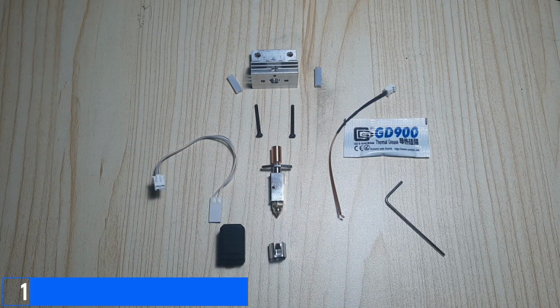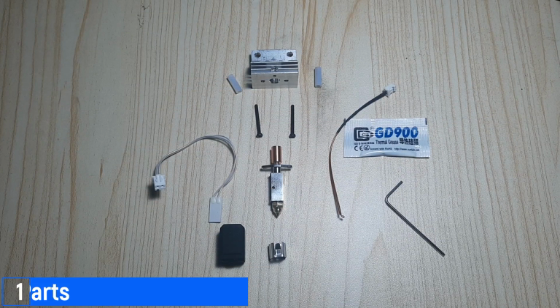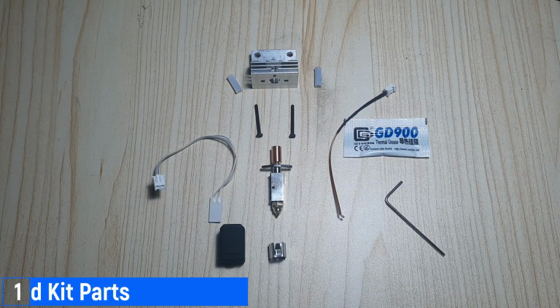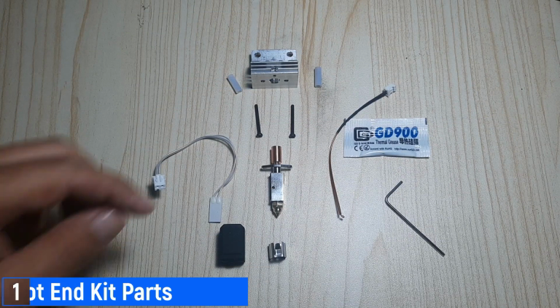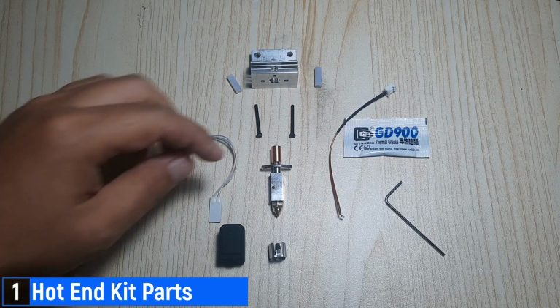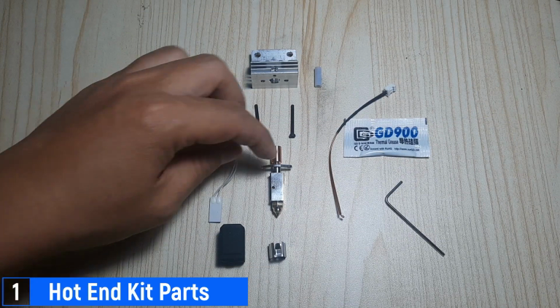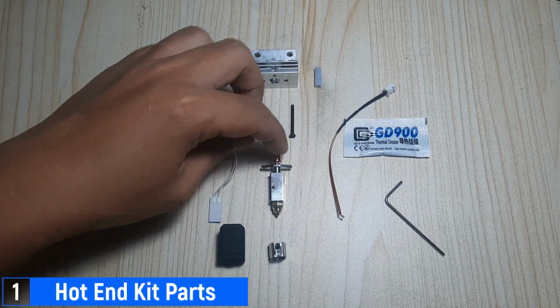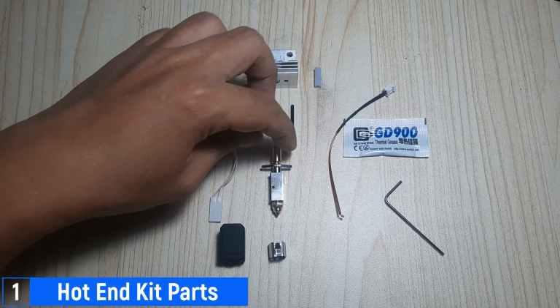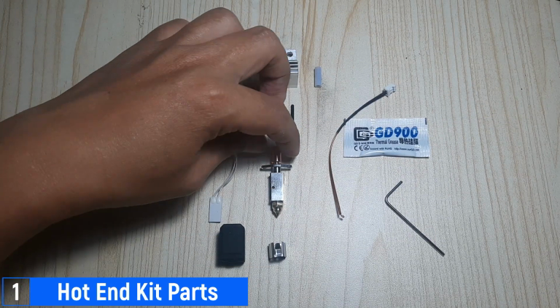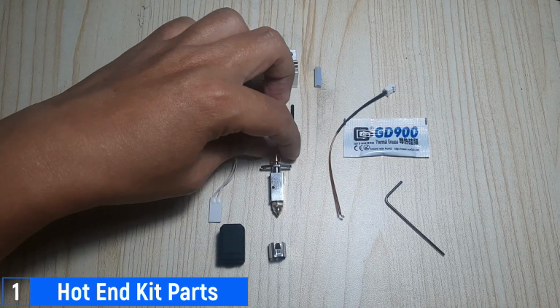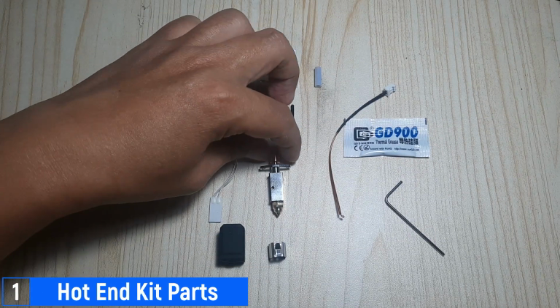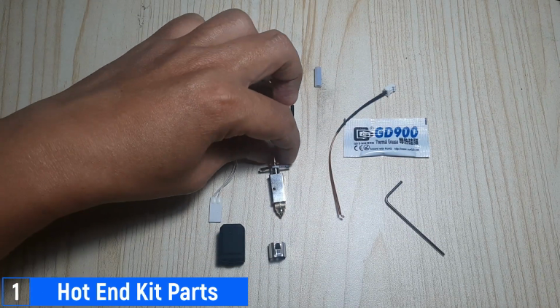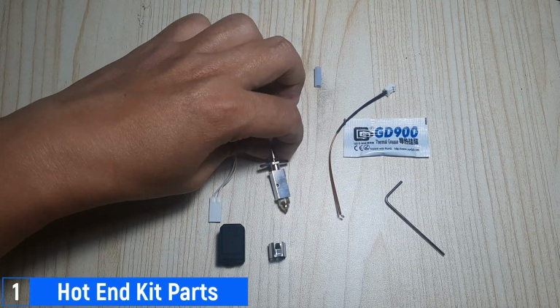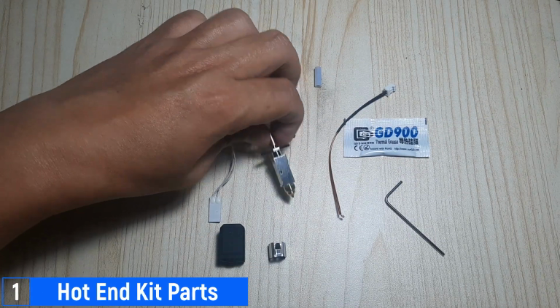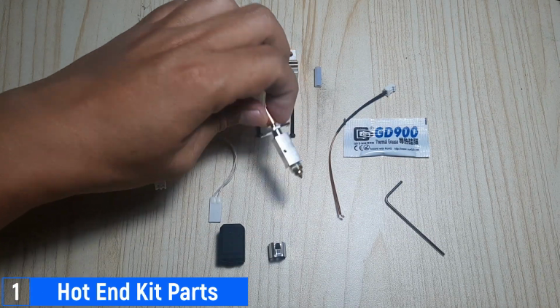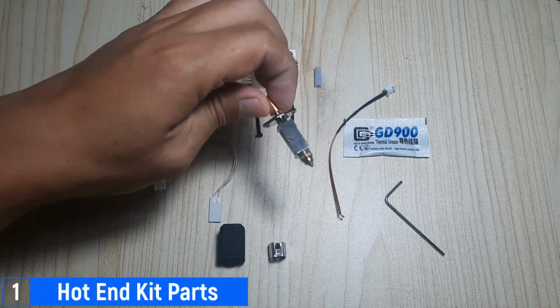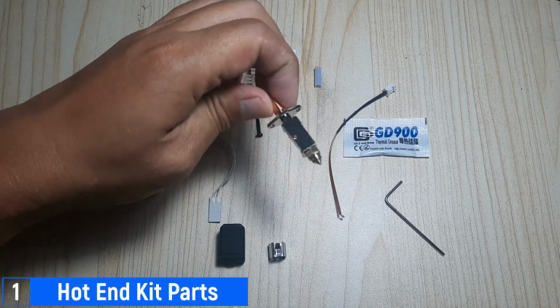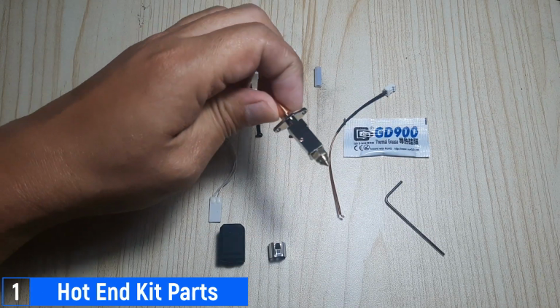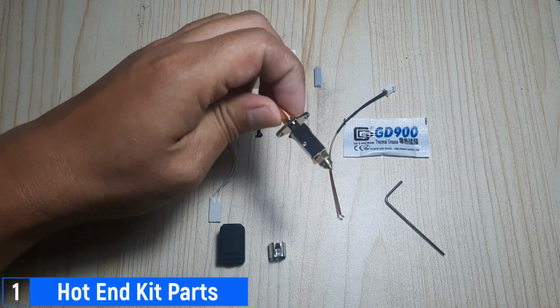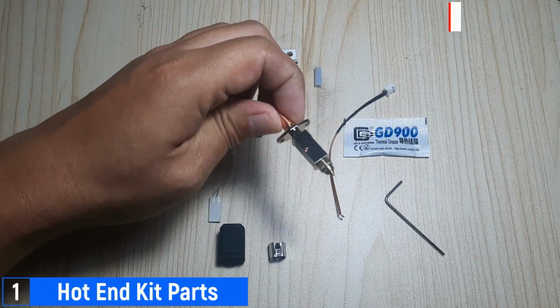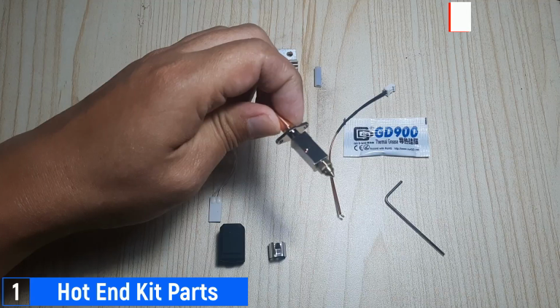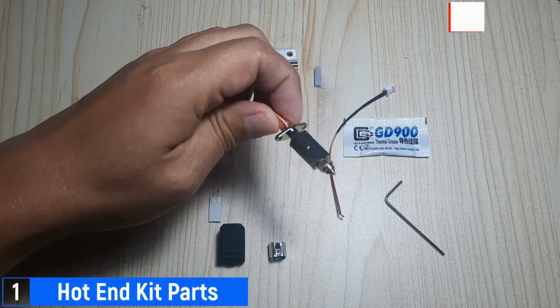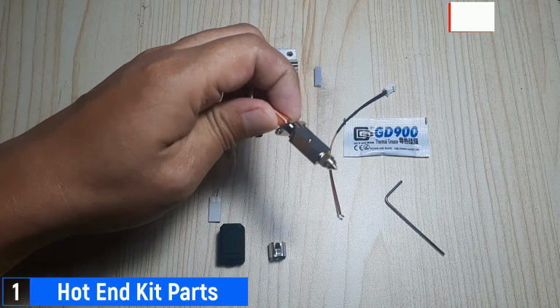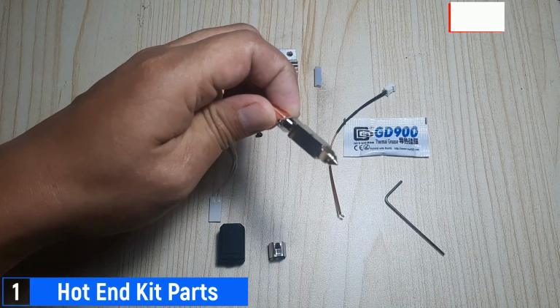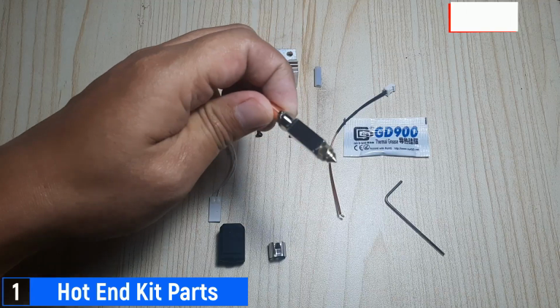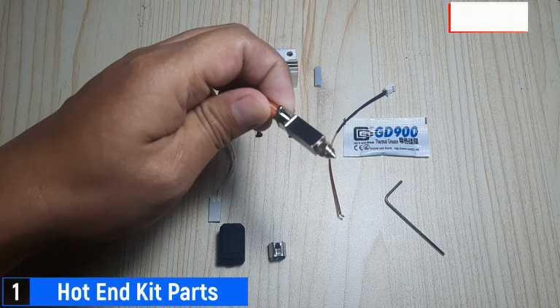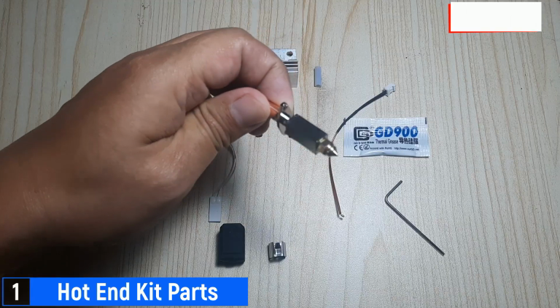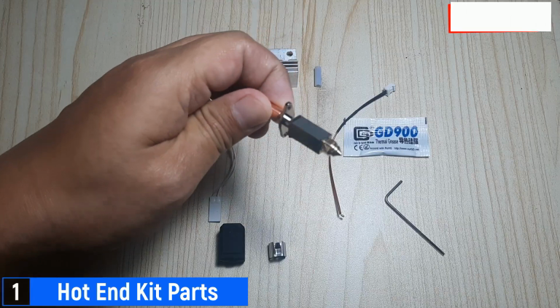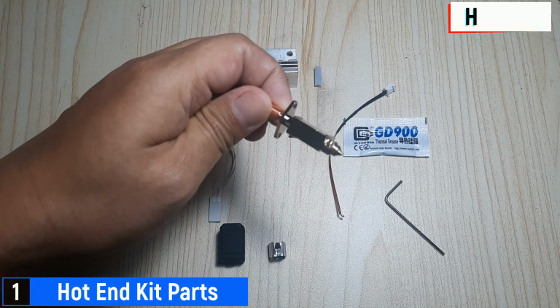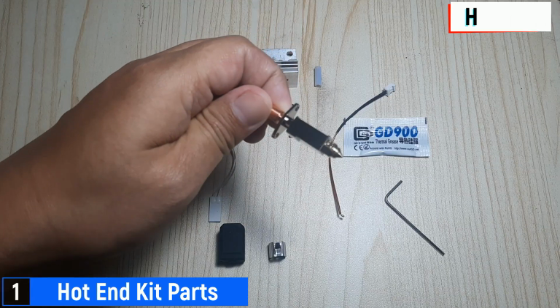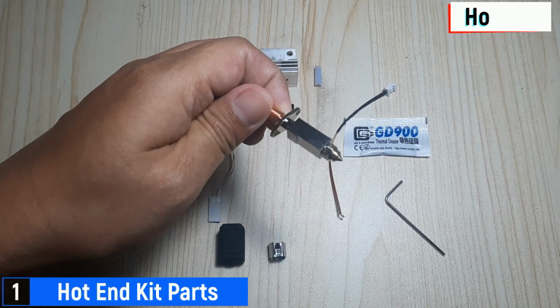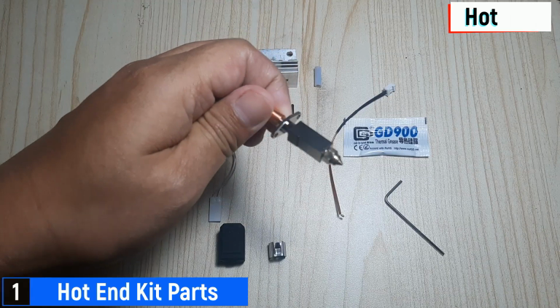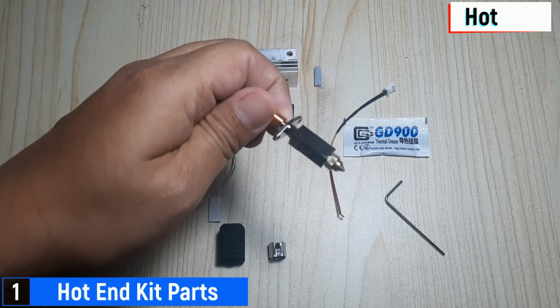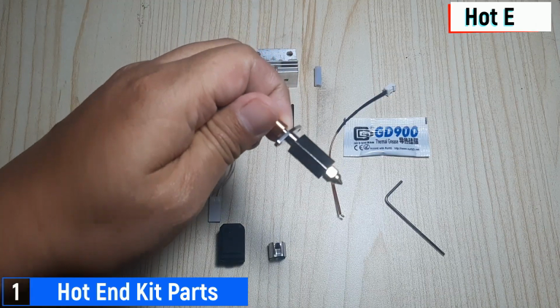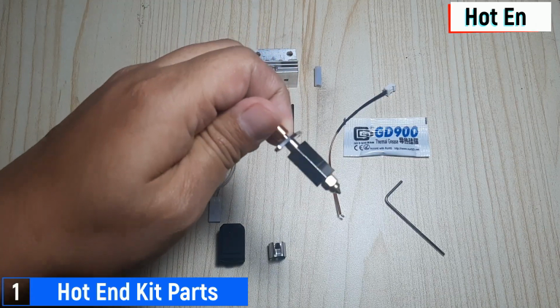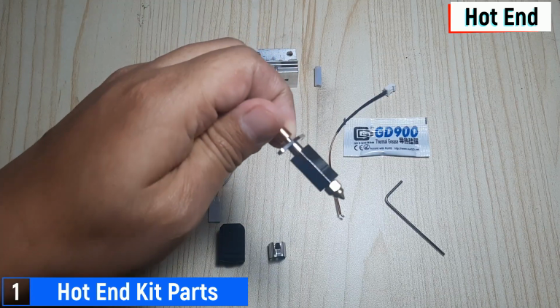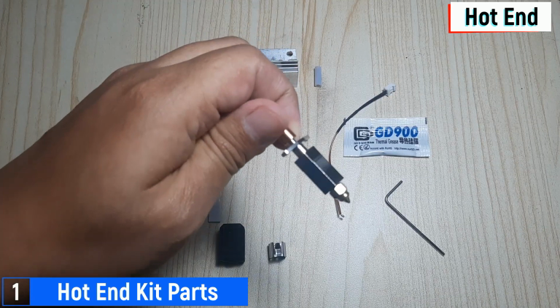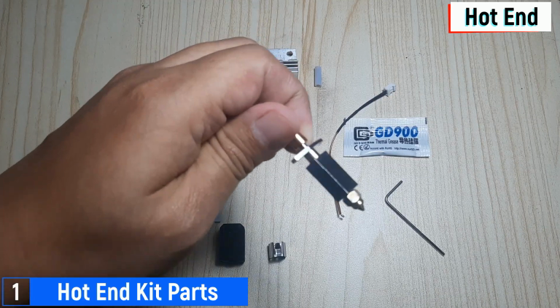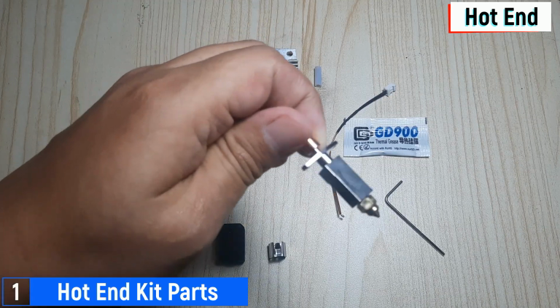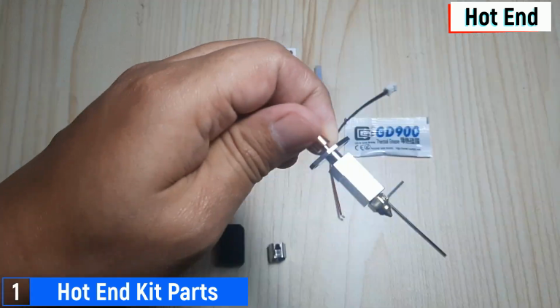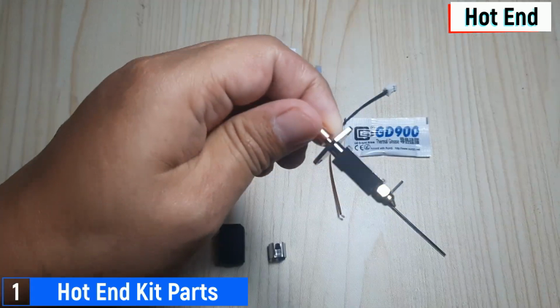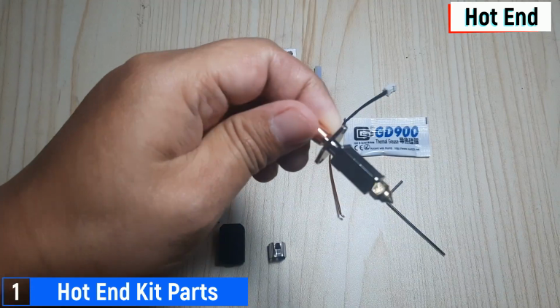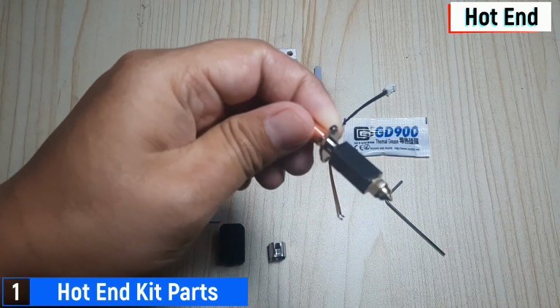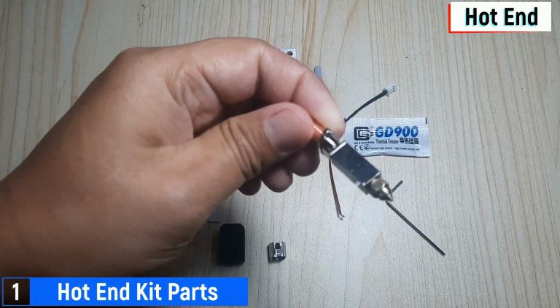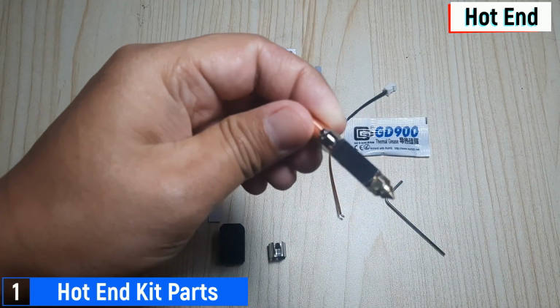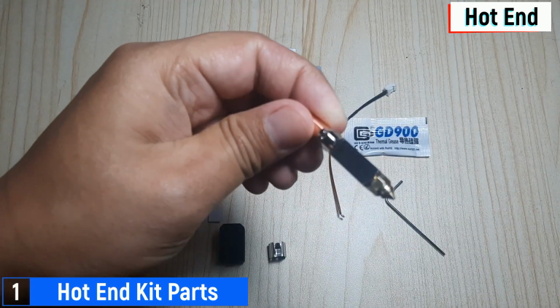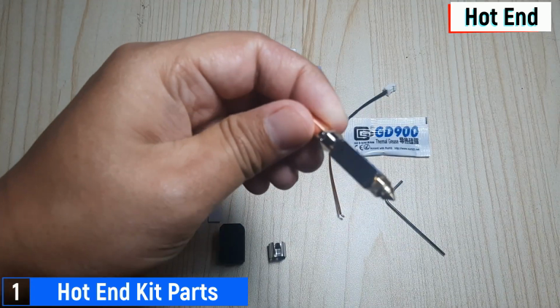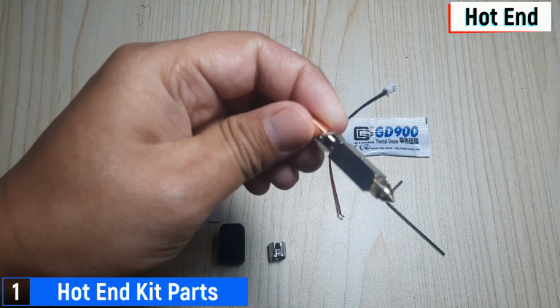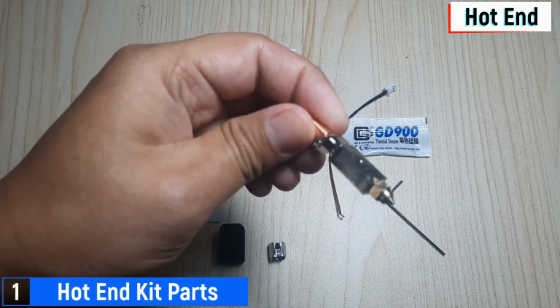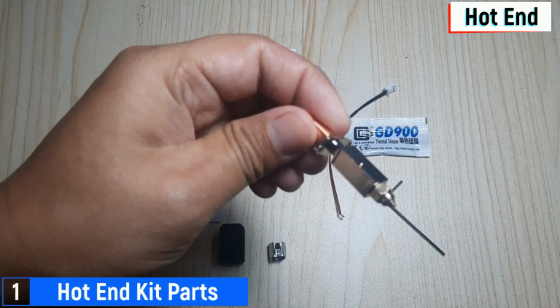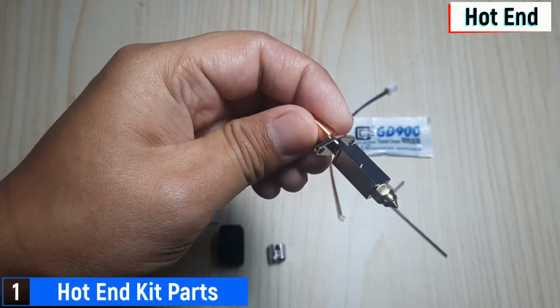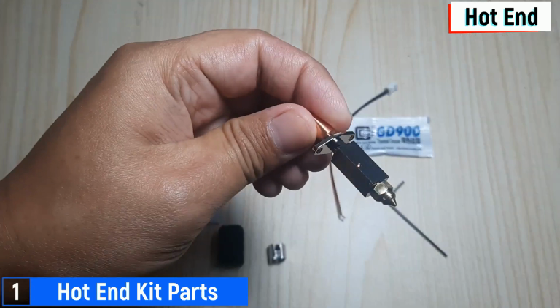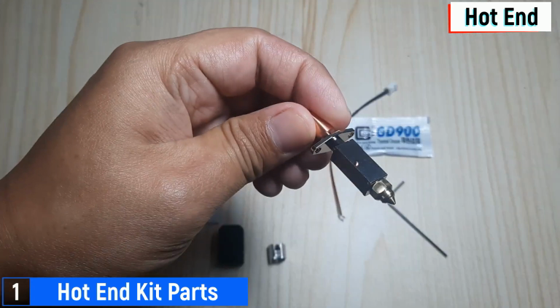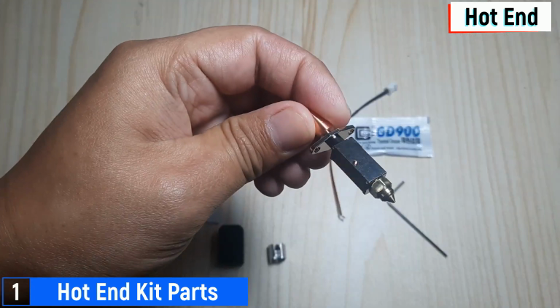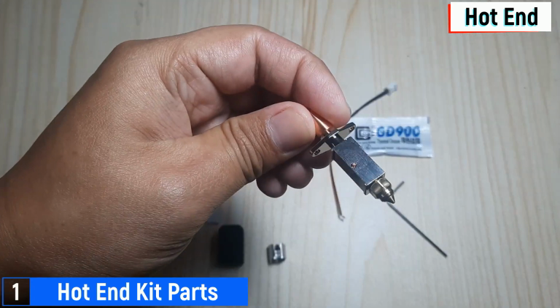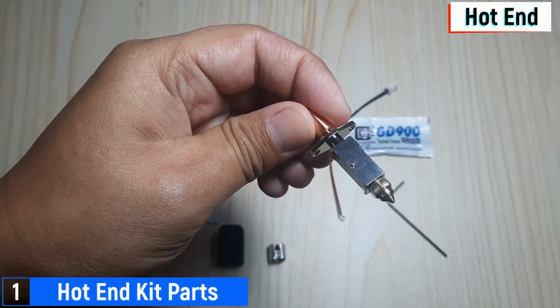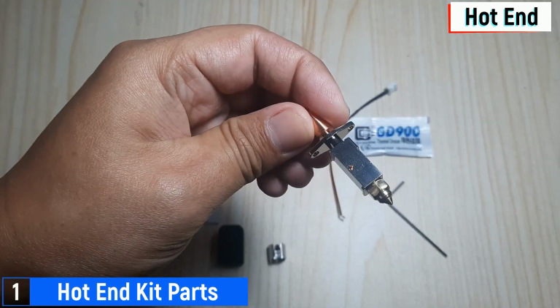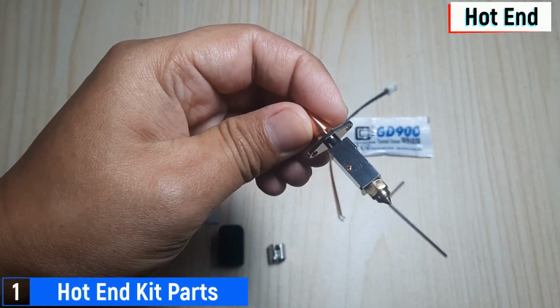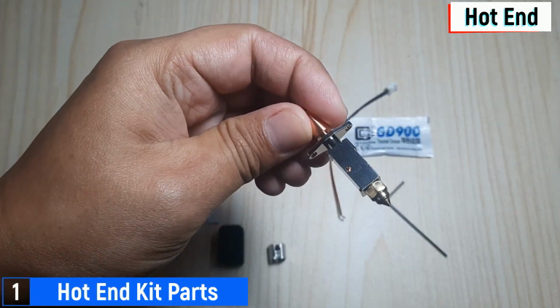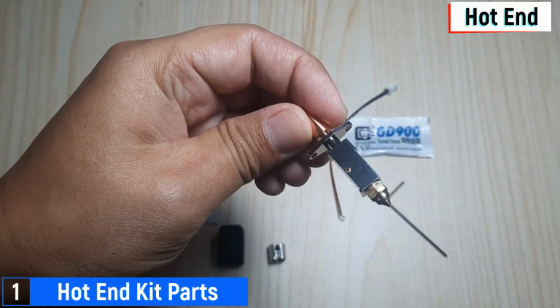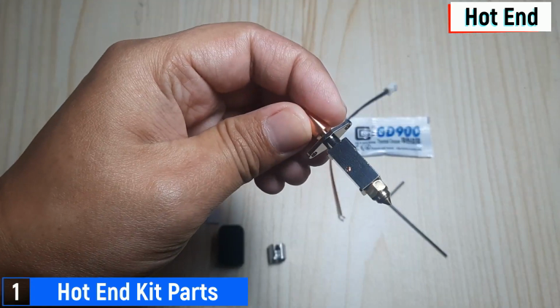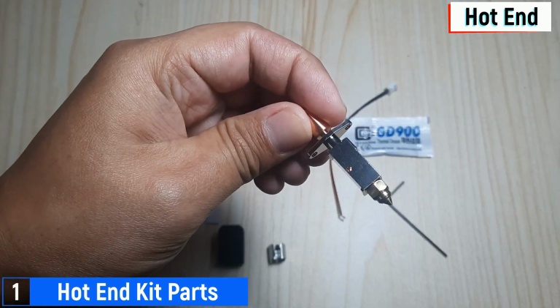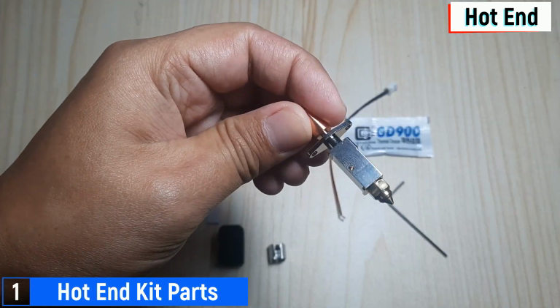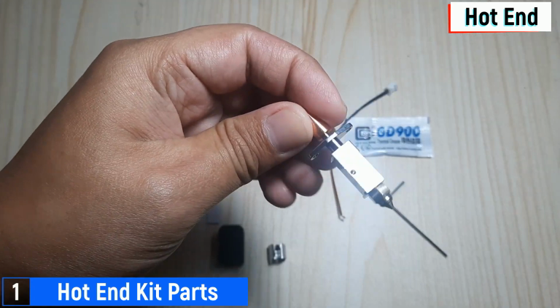Here are the parts of the hotend that I'll be installing. First, we have the square-shaped hotend, which already includes a nozzle and a throat.